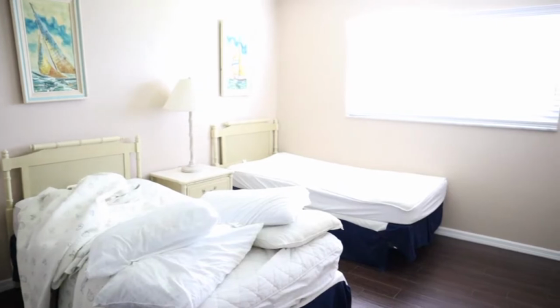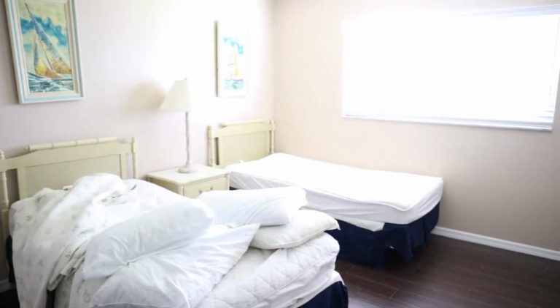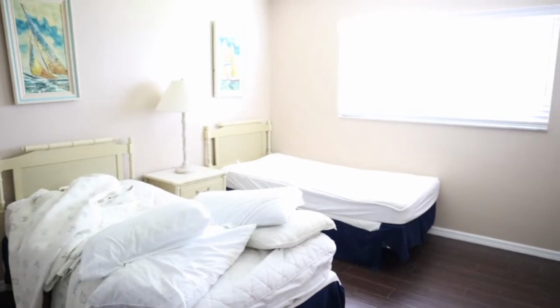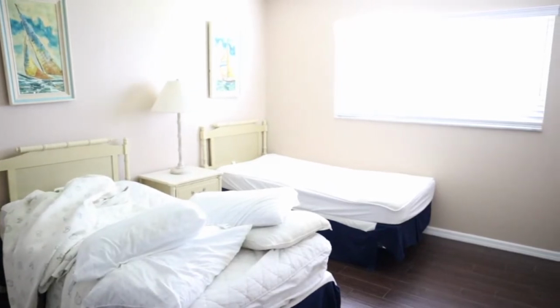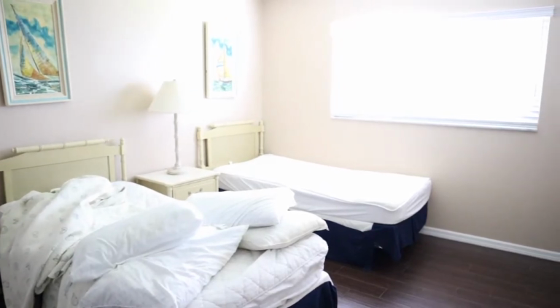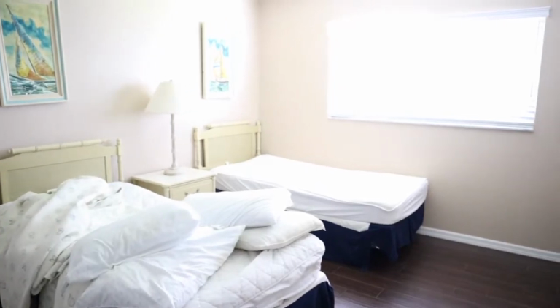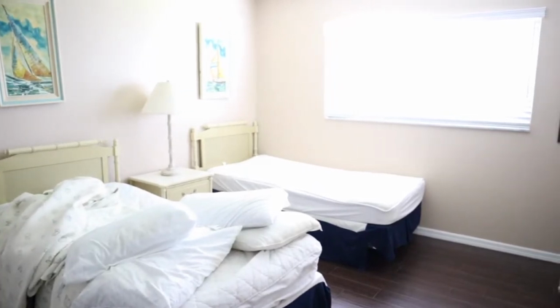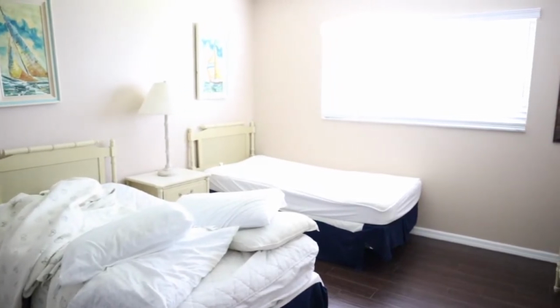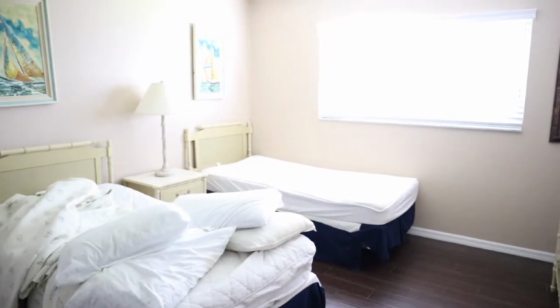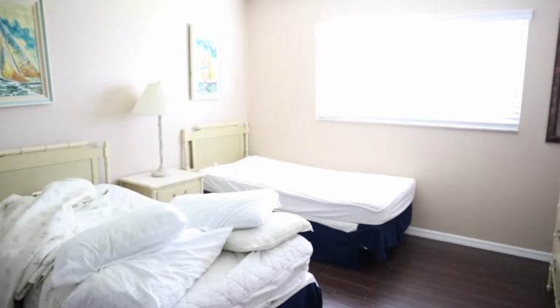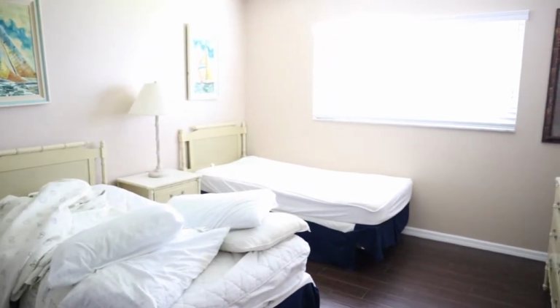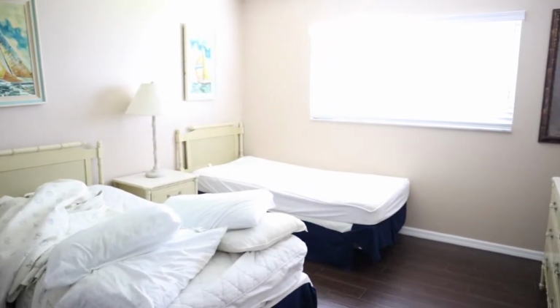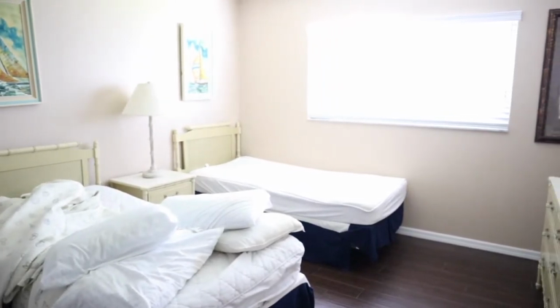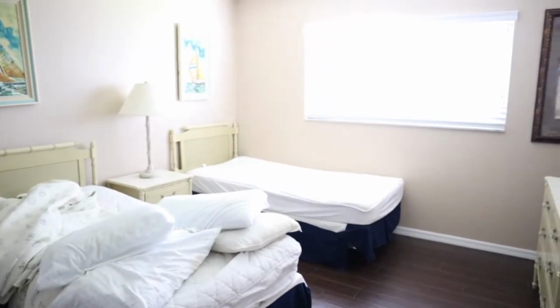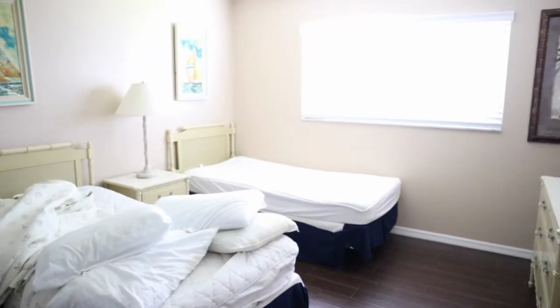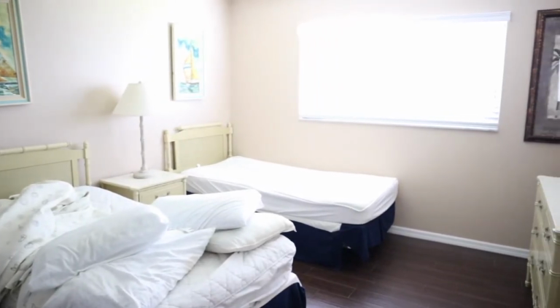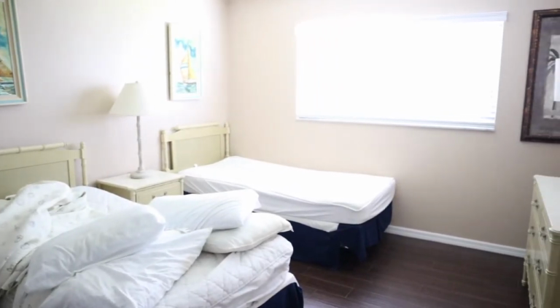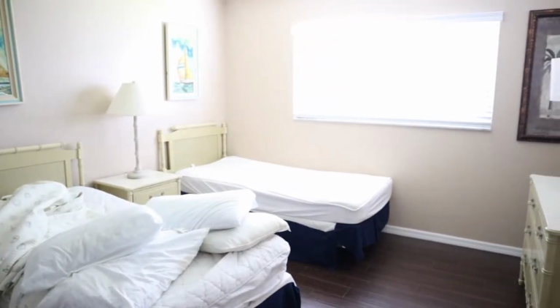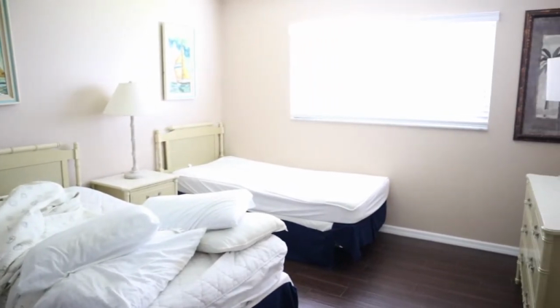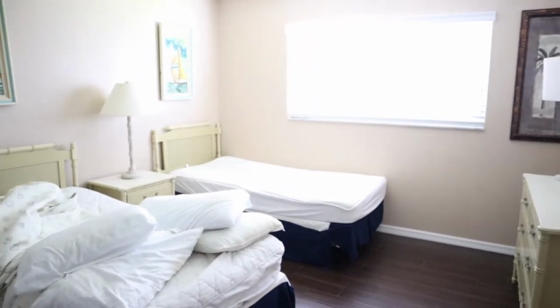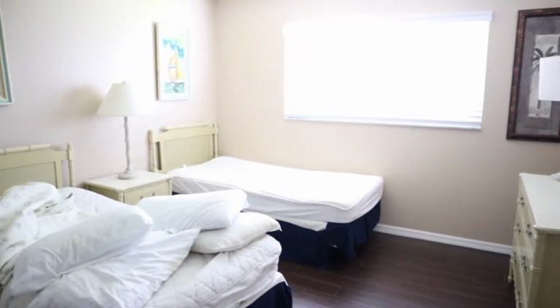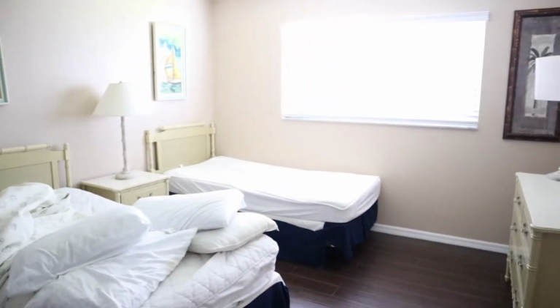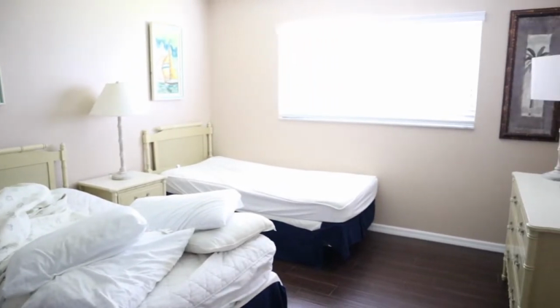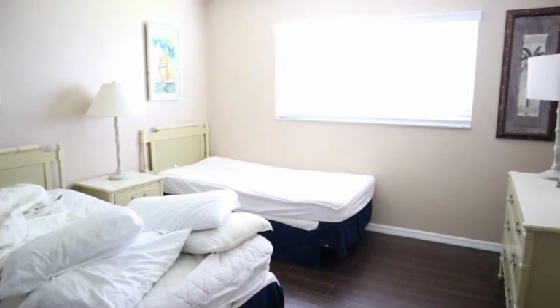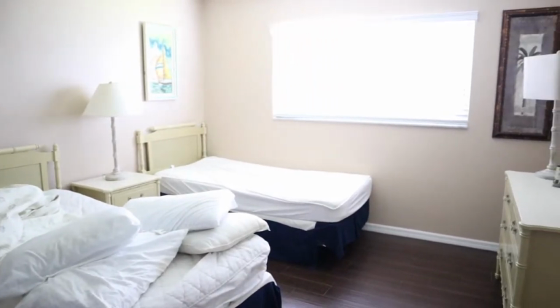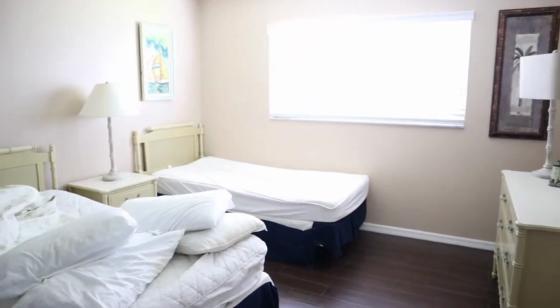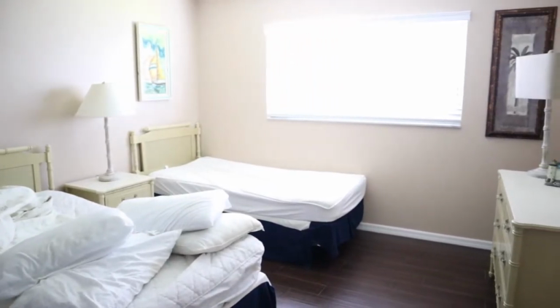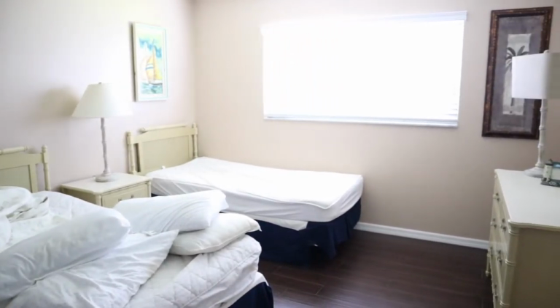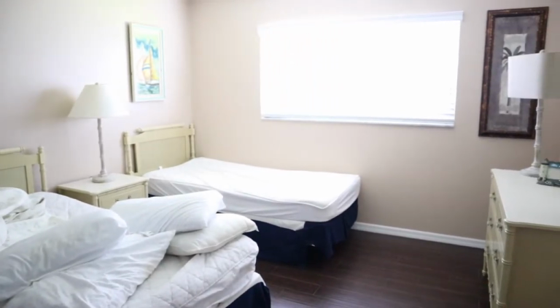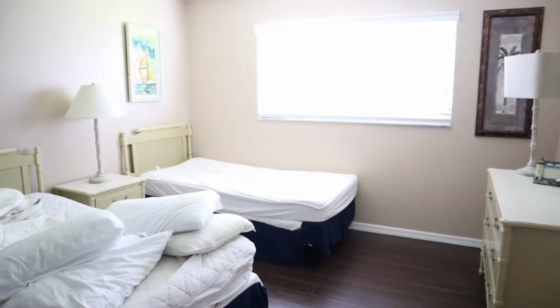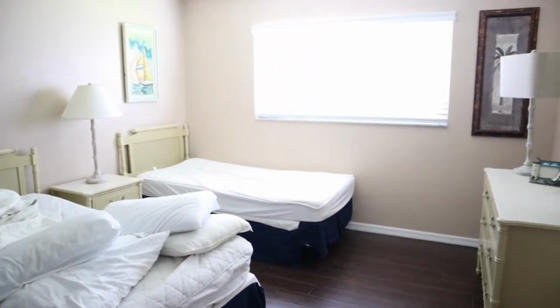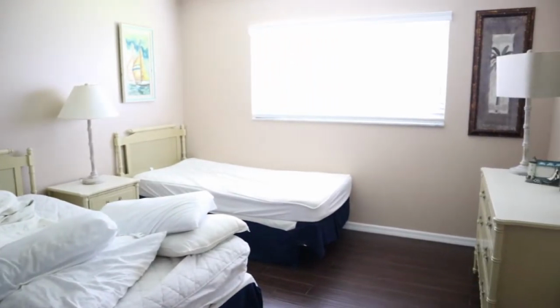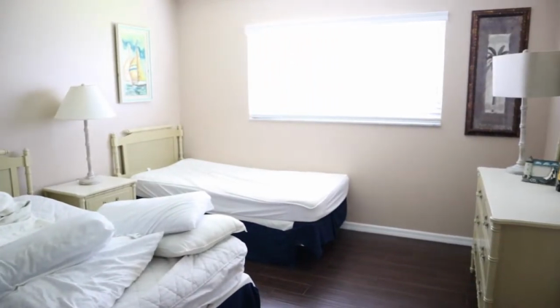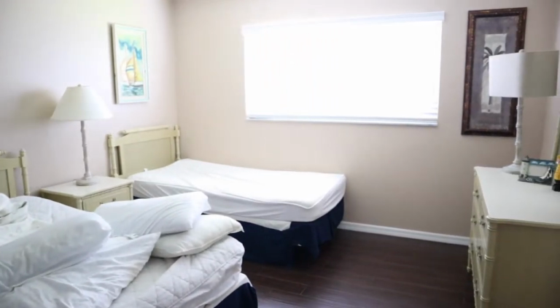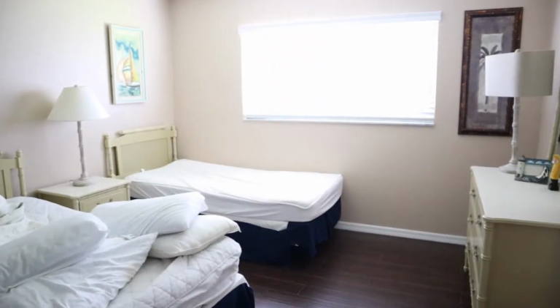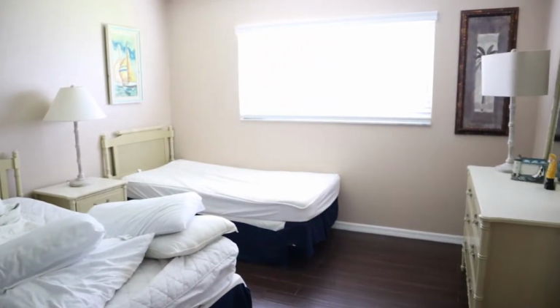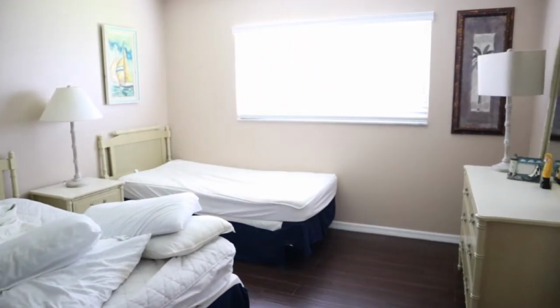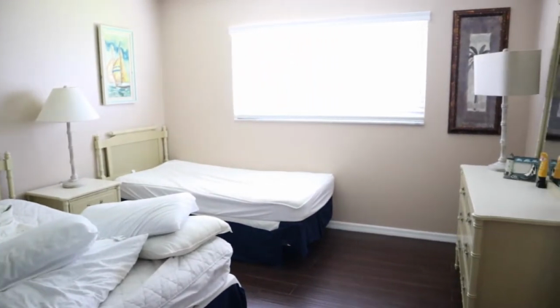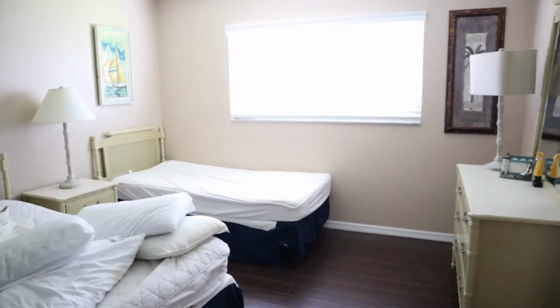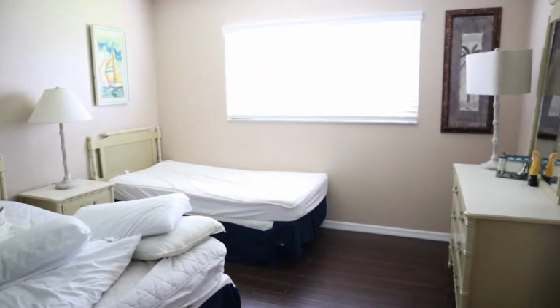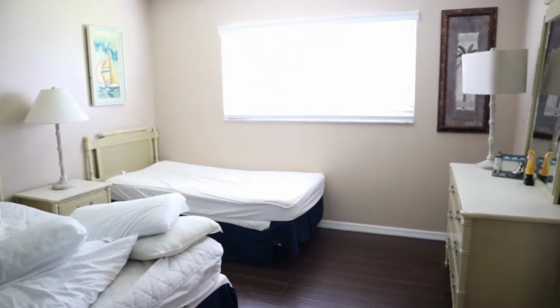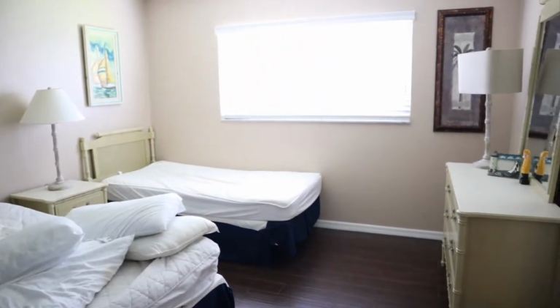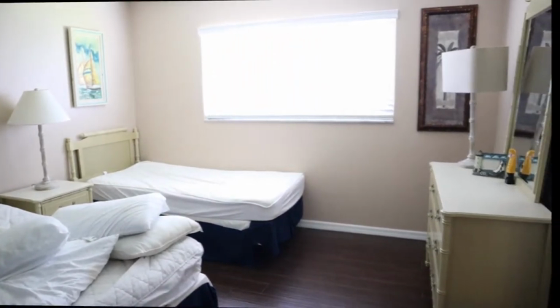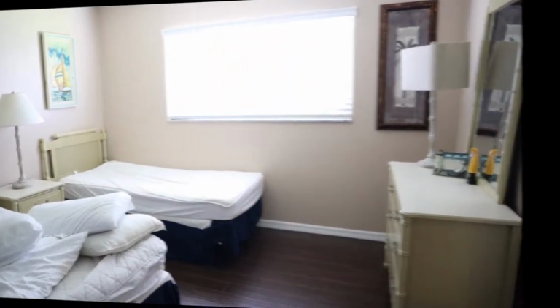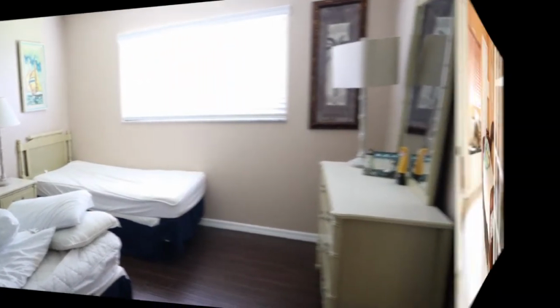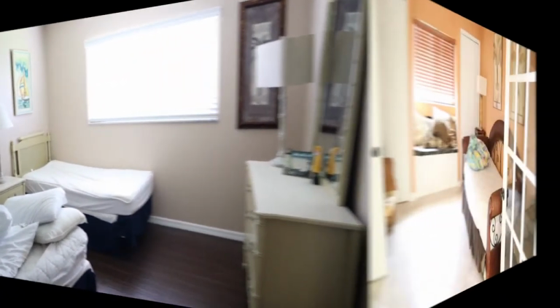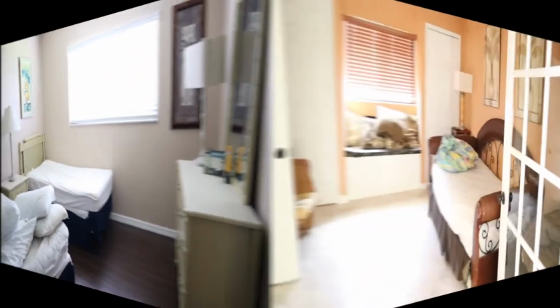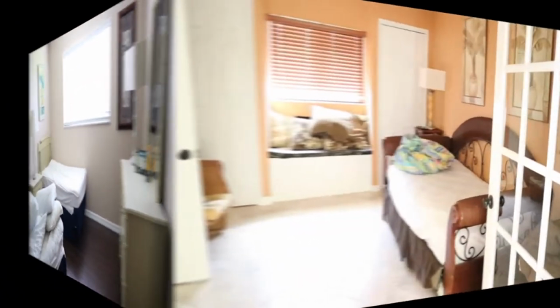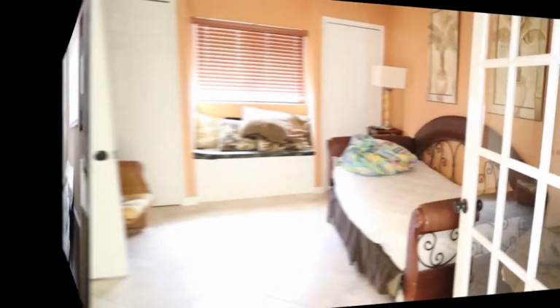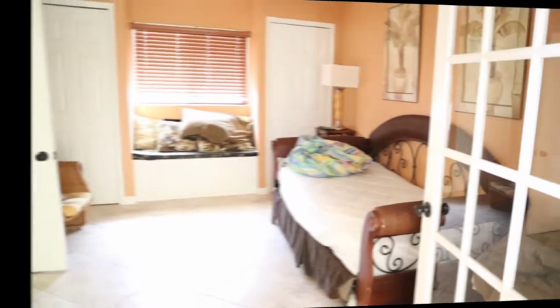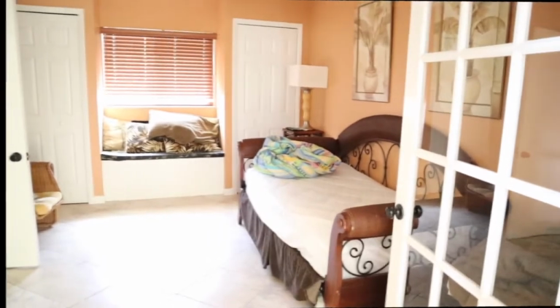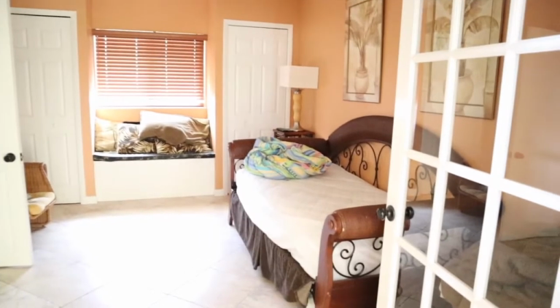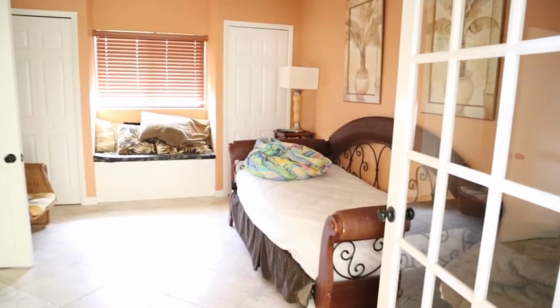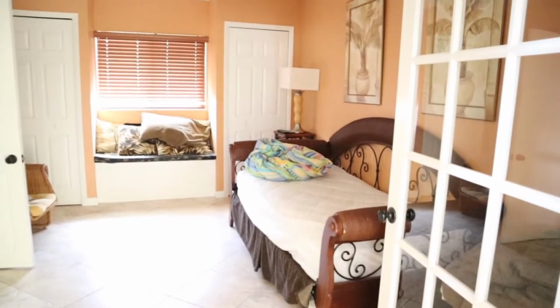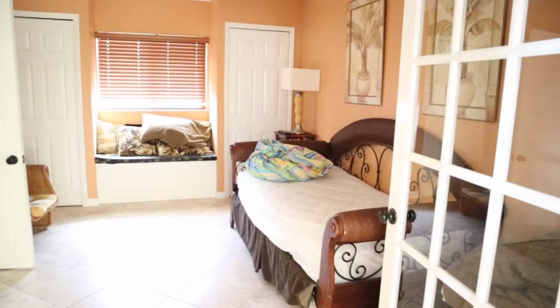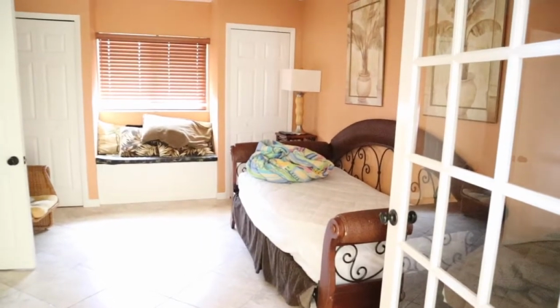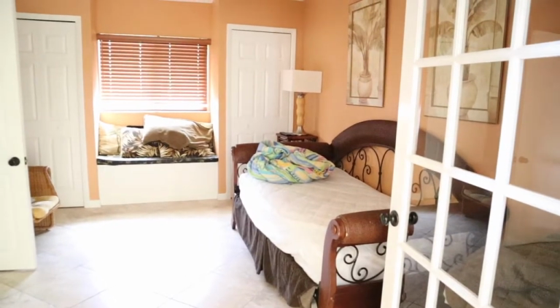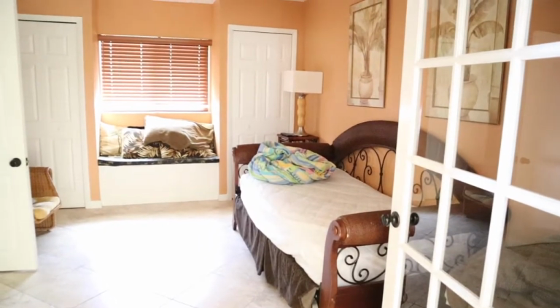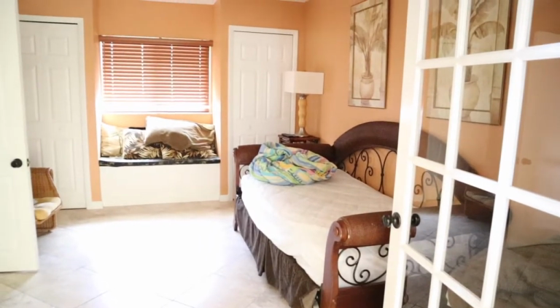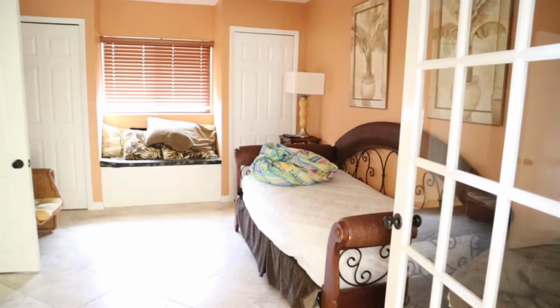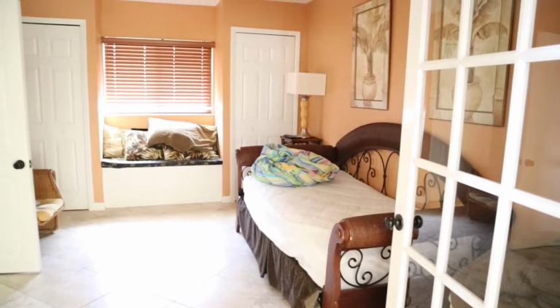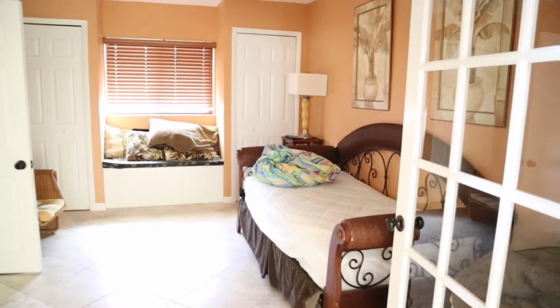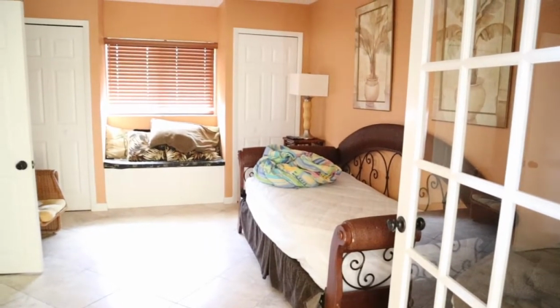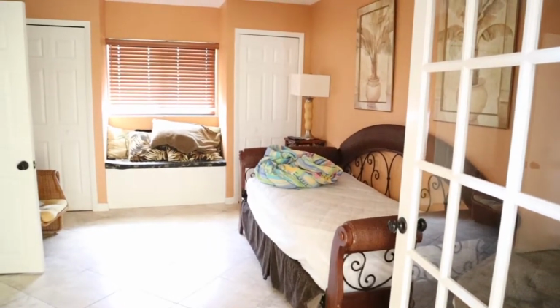This is the second bedroom — this is where my older two children slept. I loved that it had twin beds so they could each have their own personal space, and this room worked great for them.